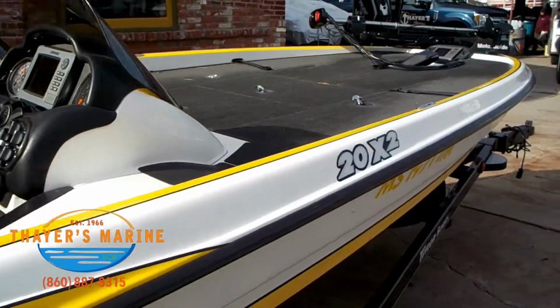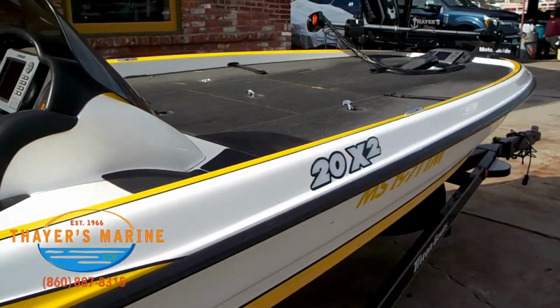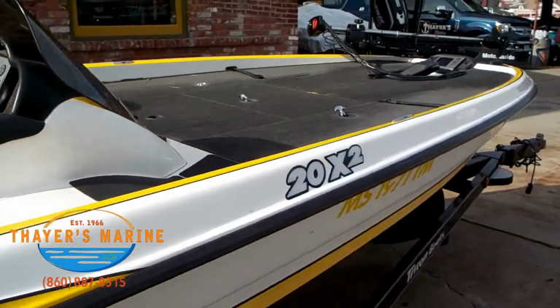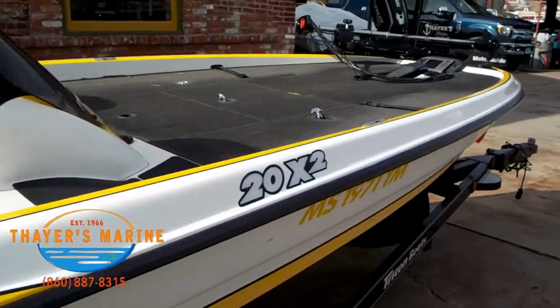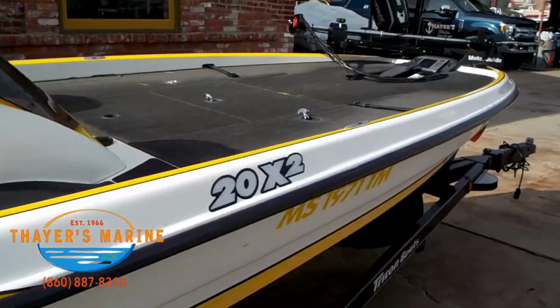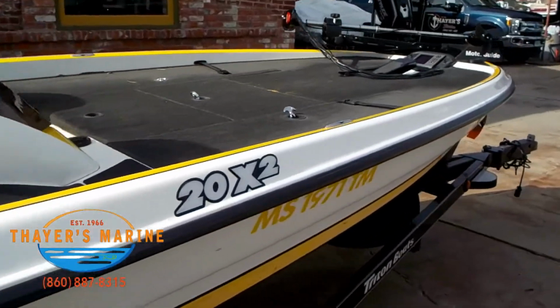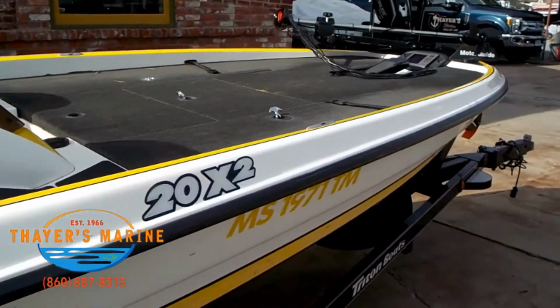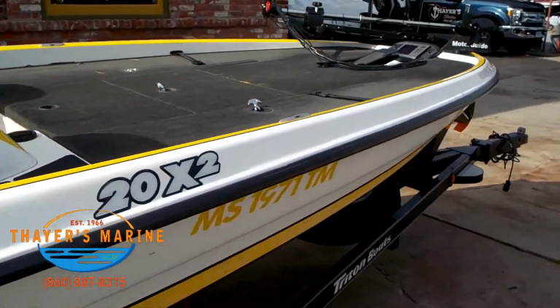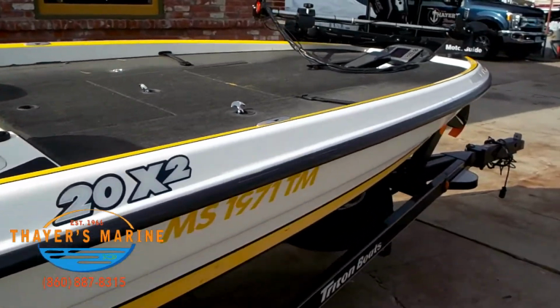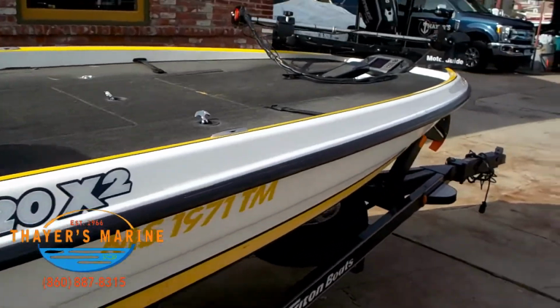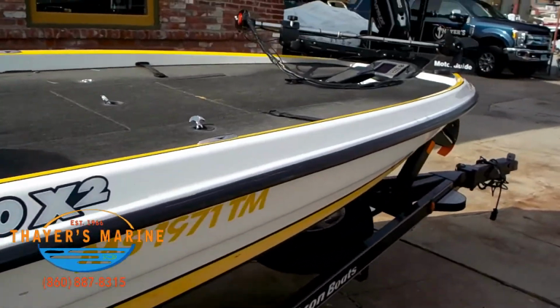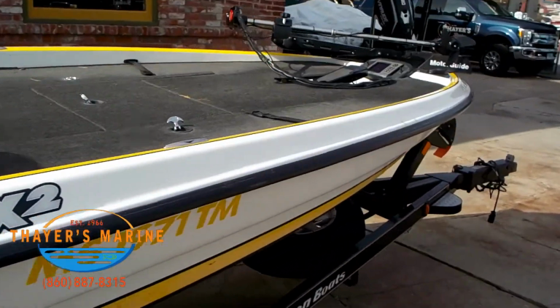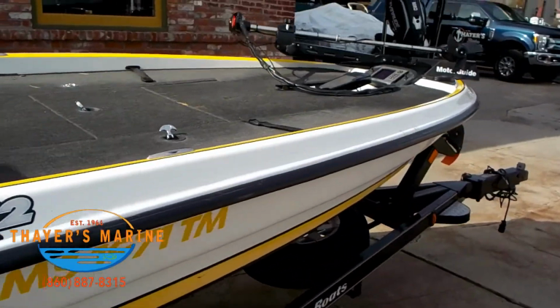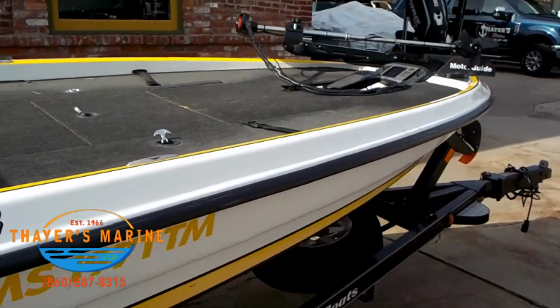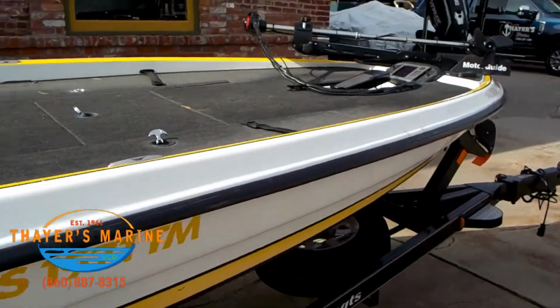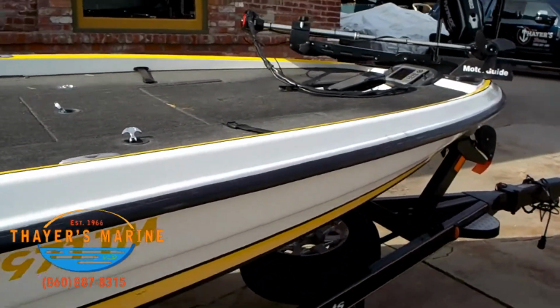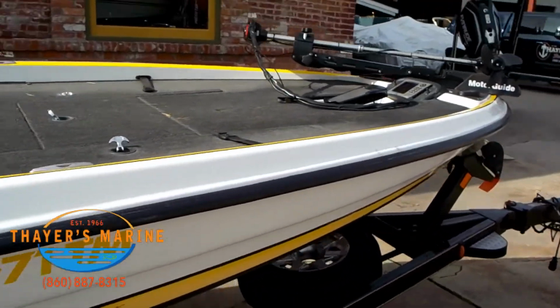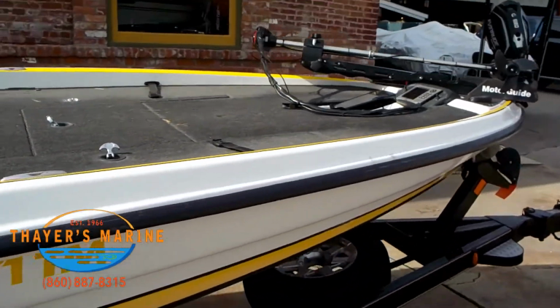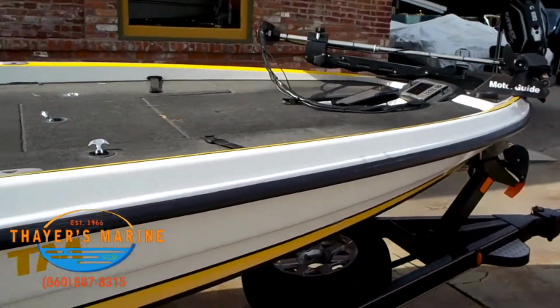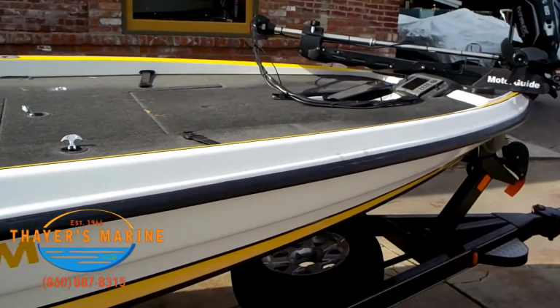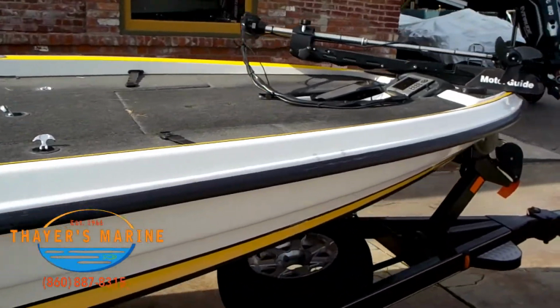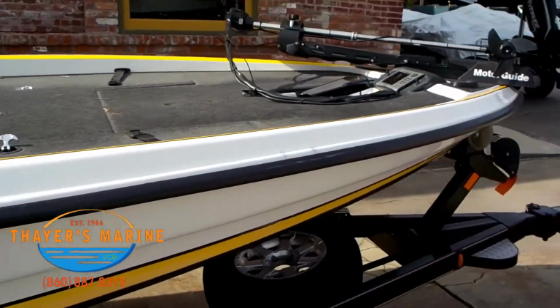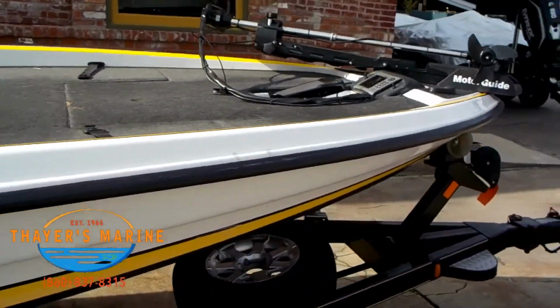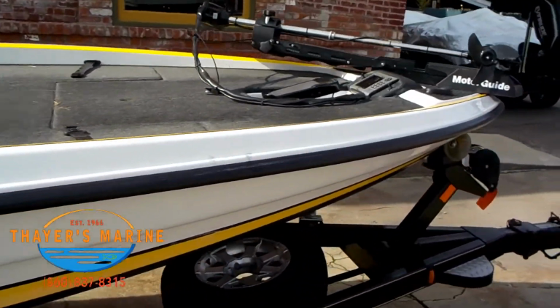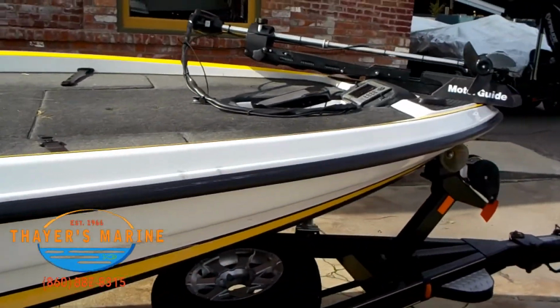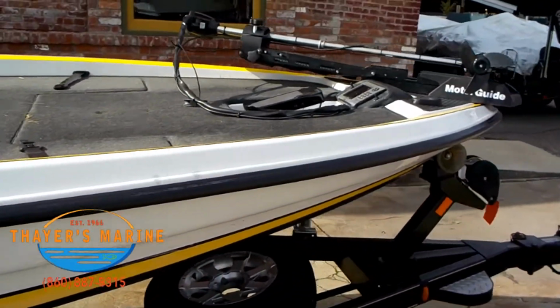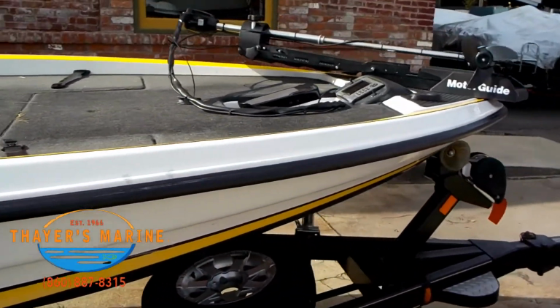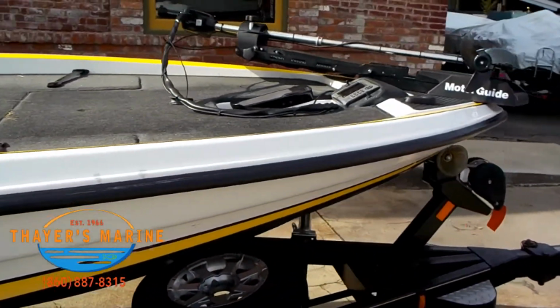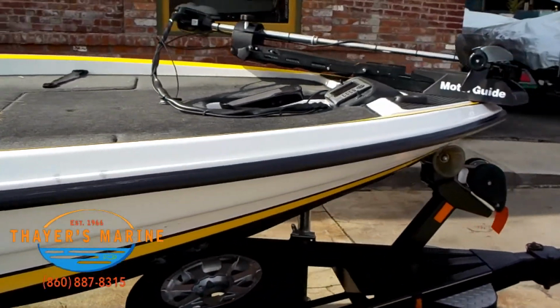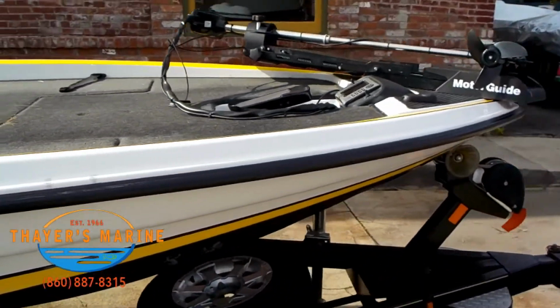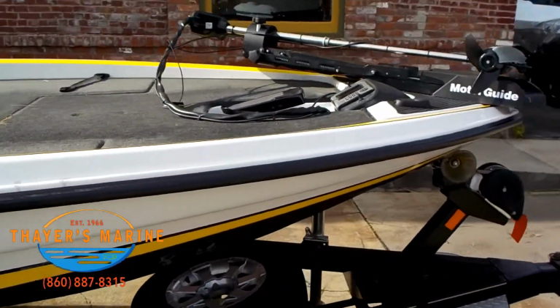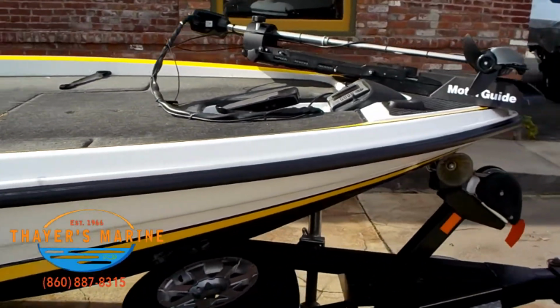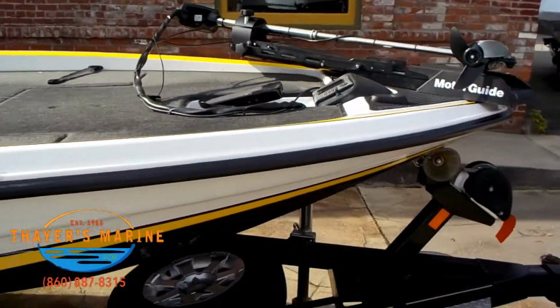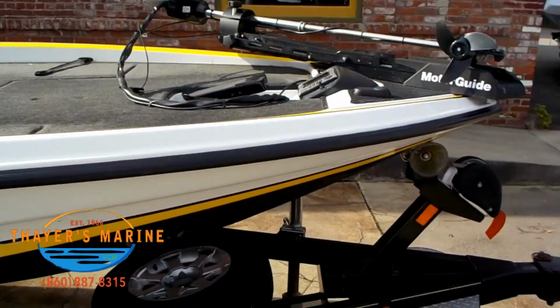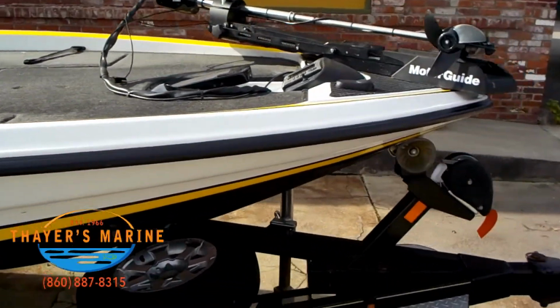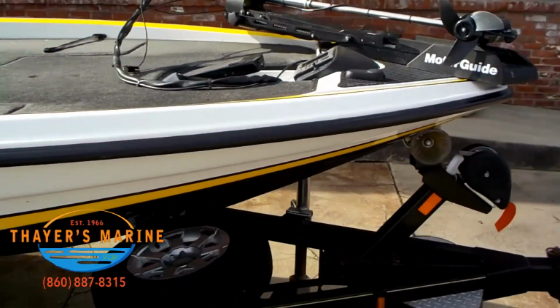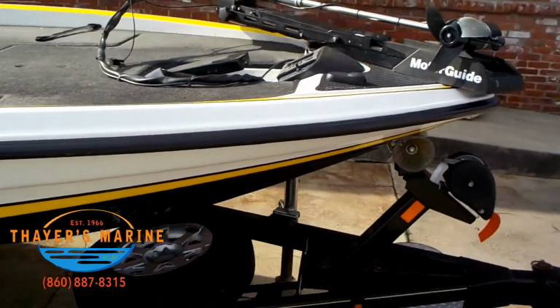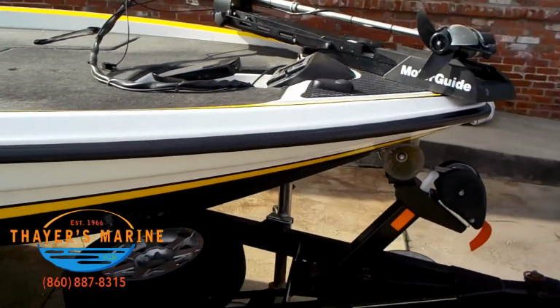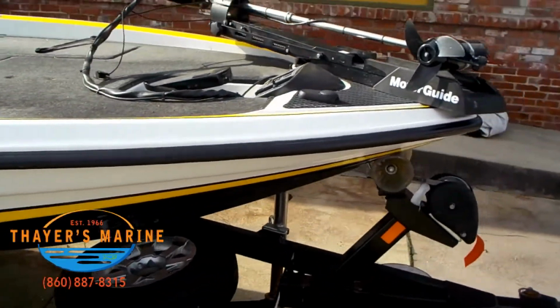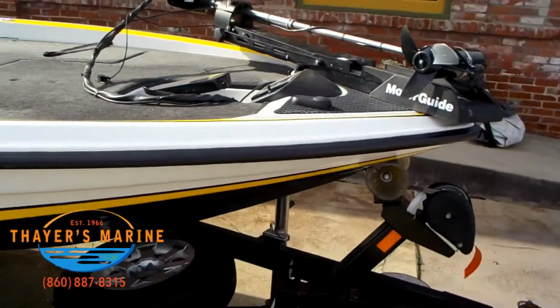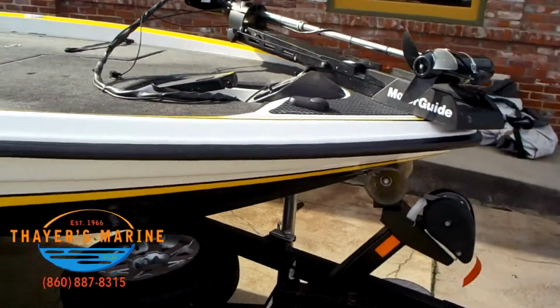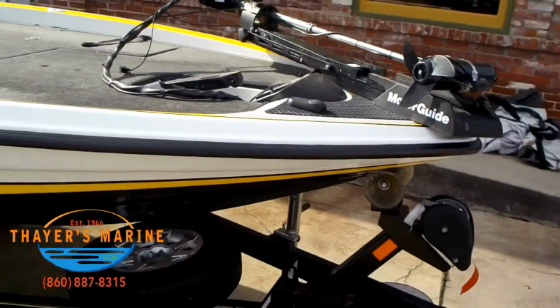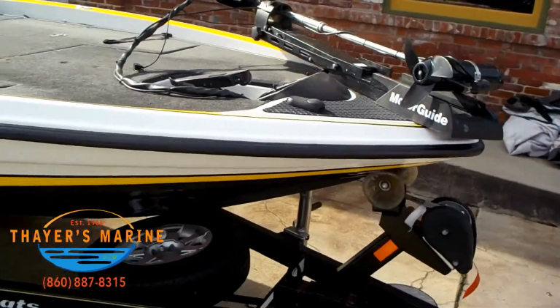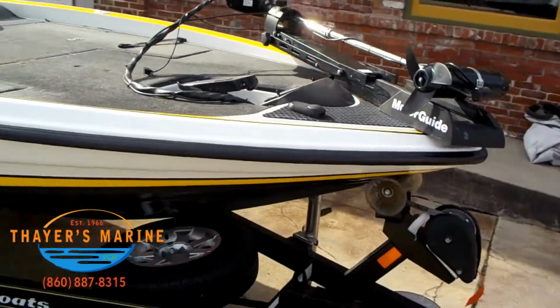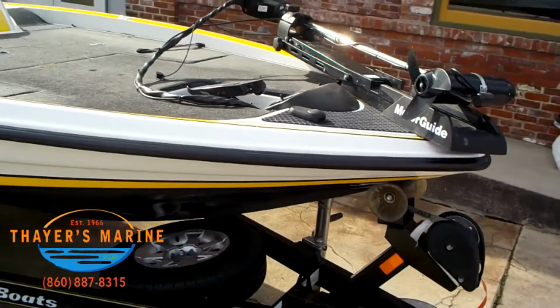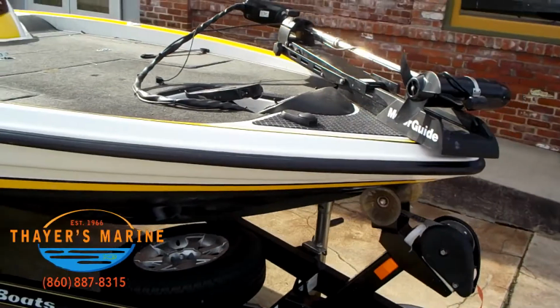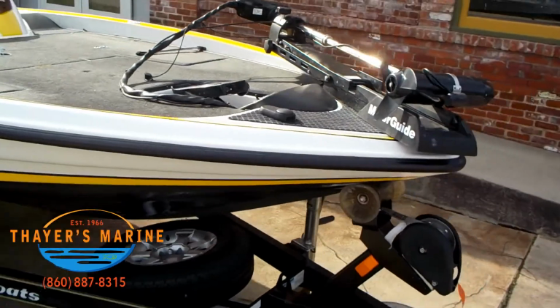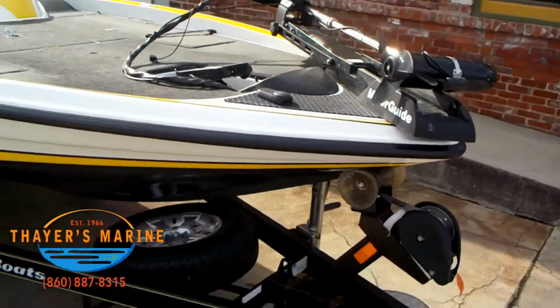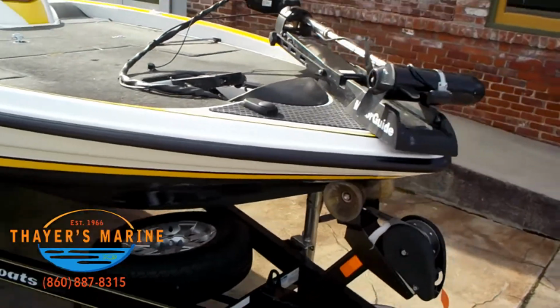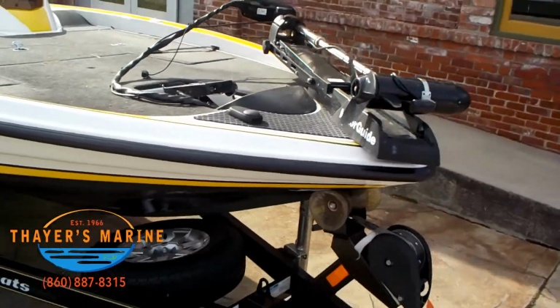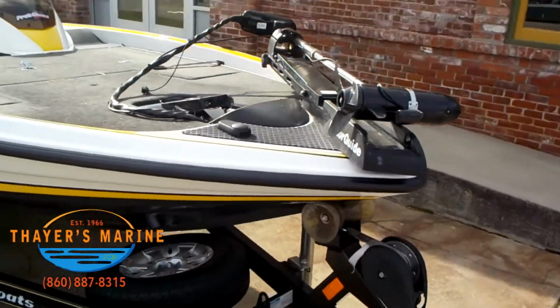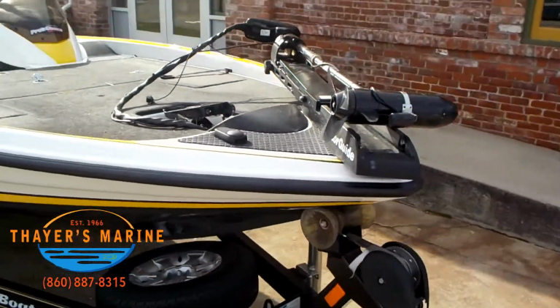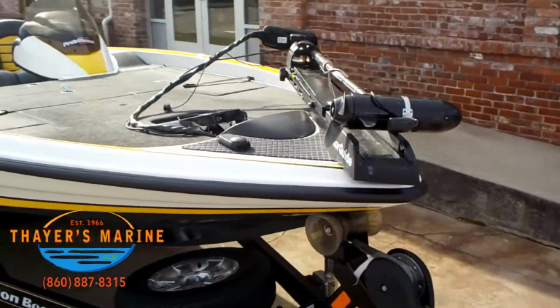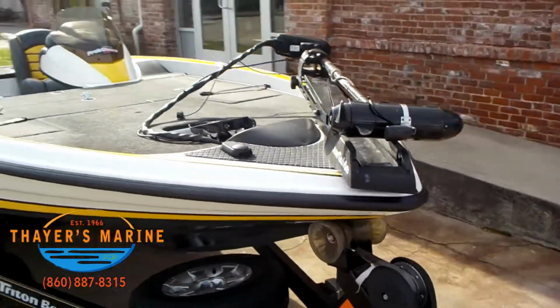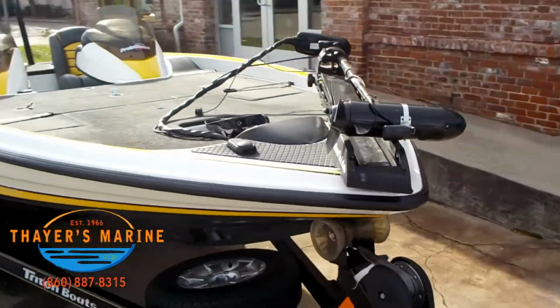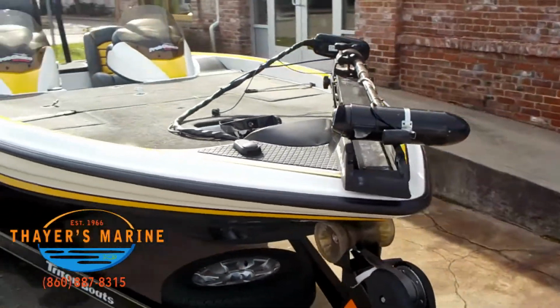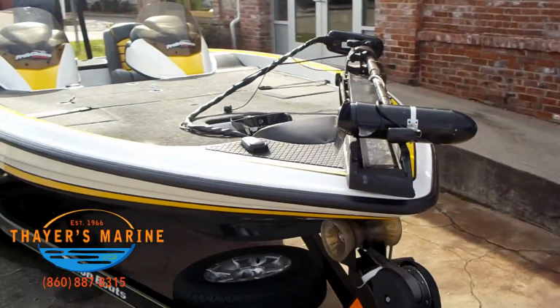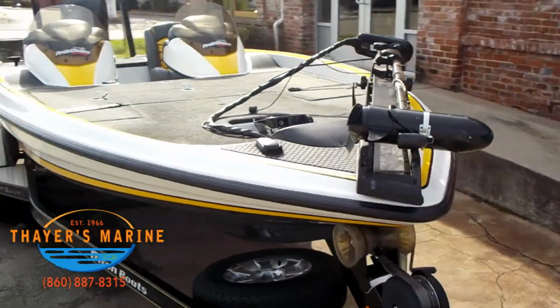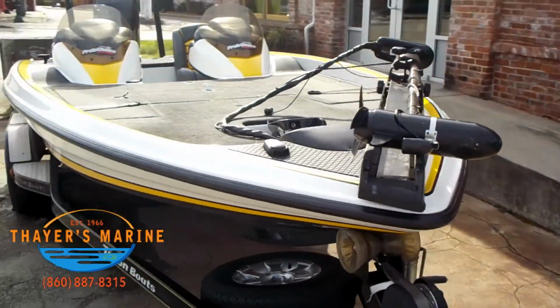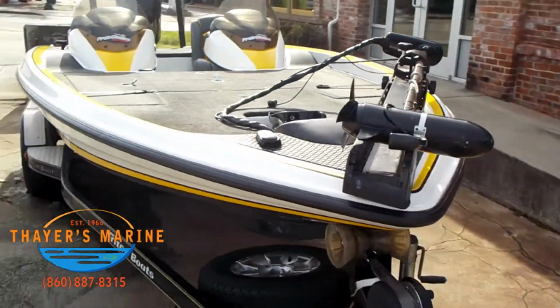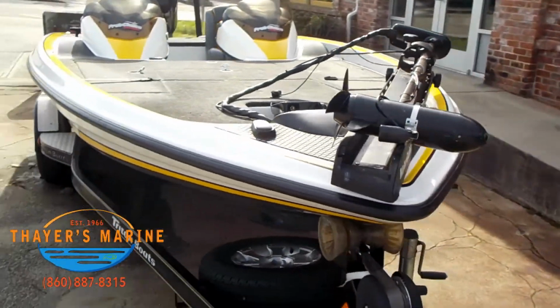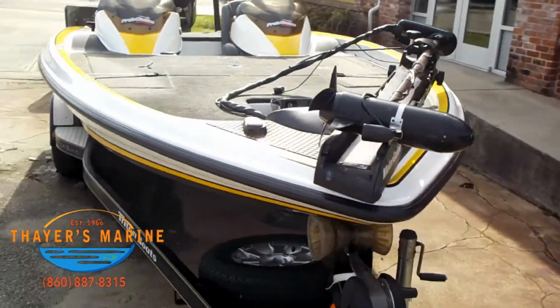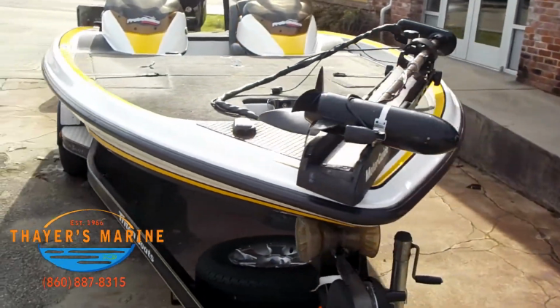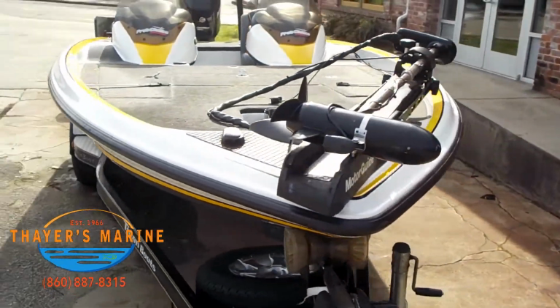We are a number one resource for Ranger, Evinrude, Triton, Lund, Nitro, Tracker, Bayliner, and Mercury.